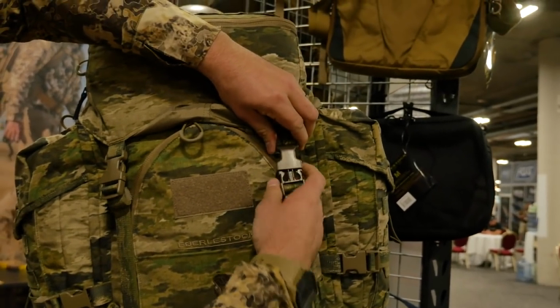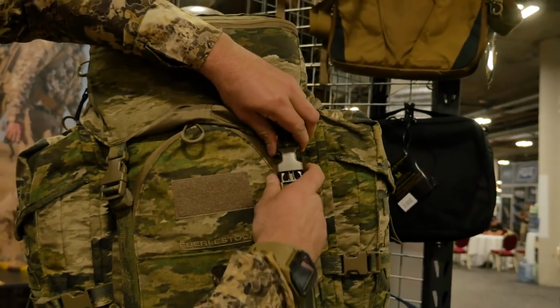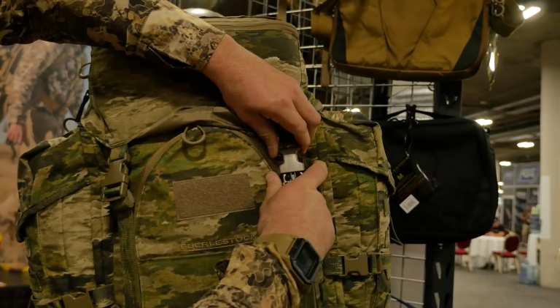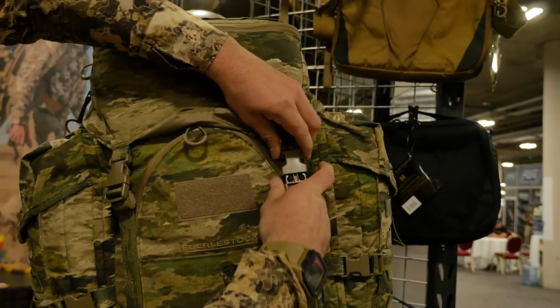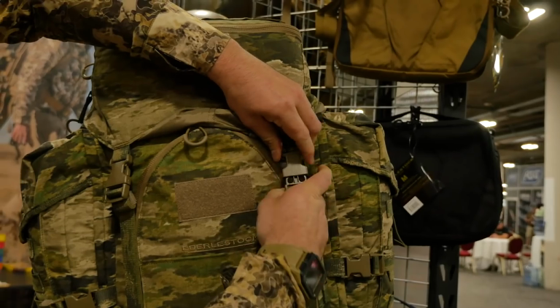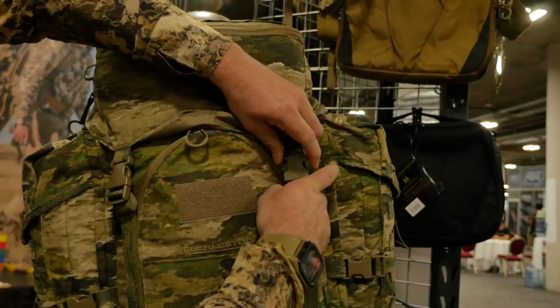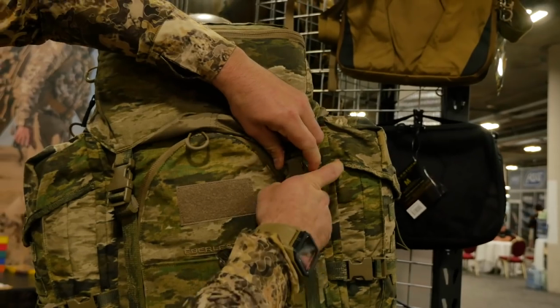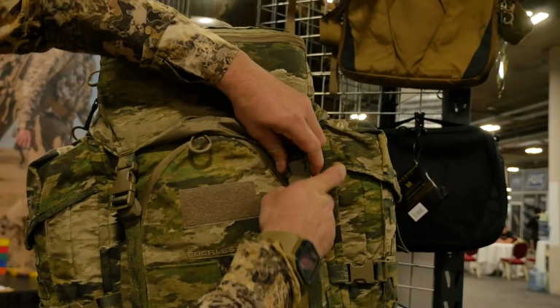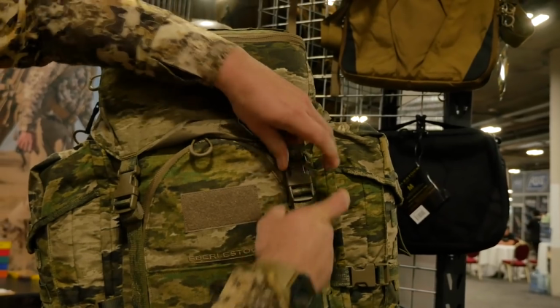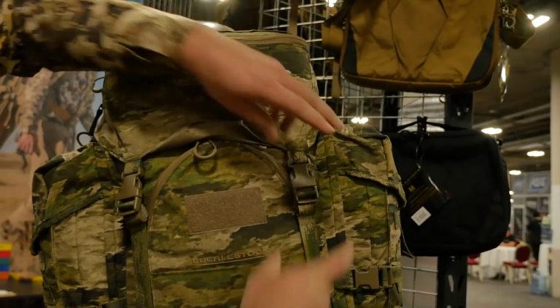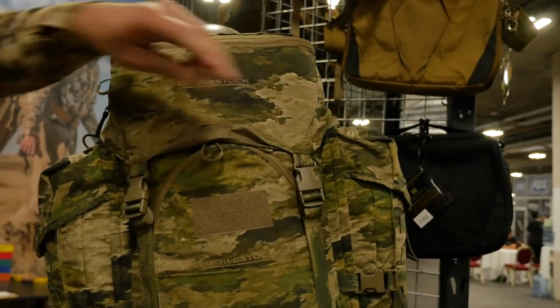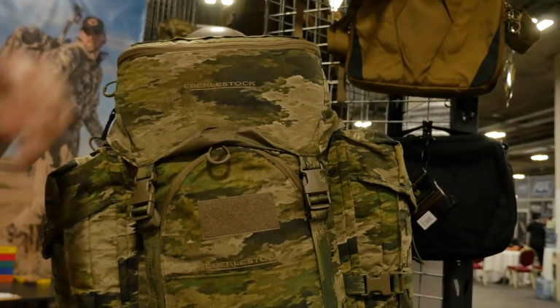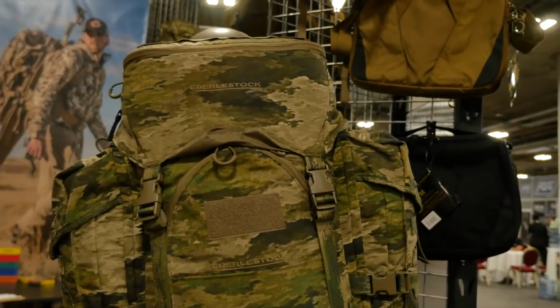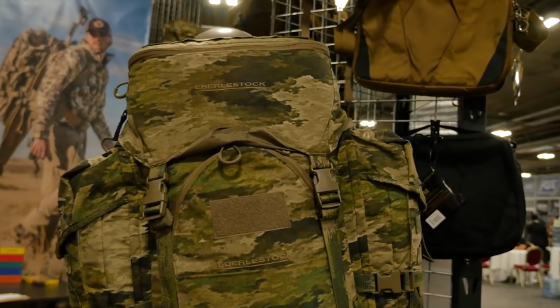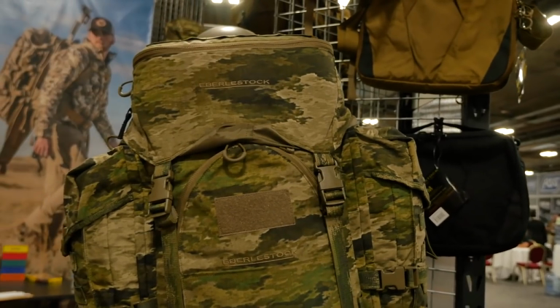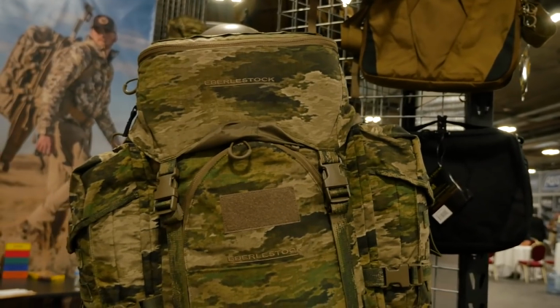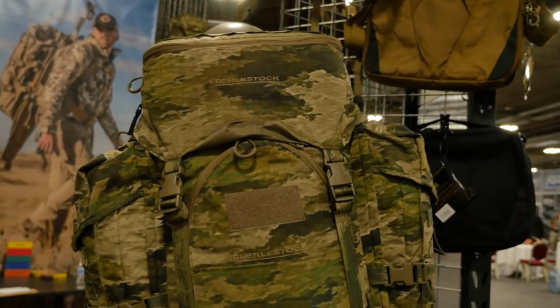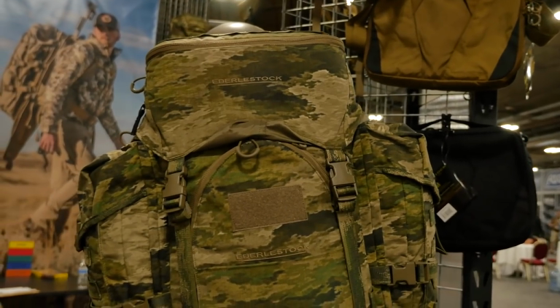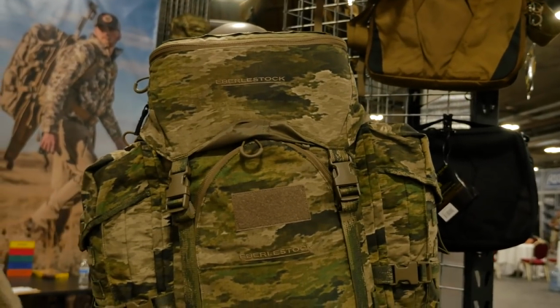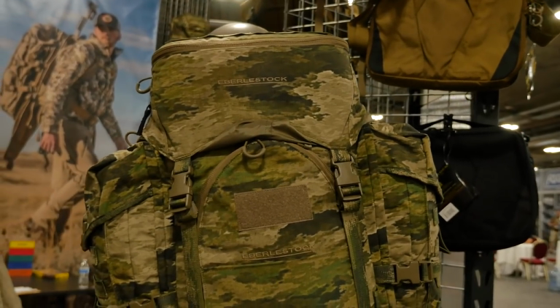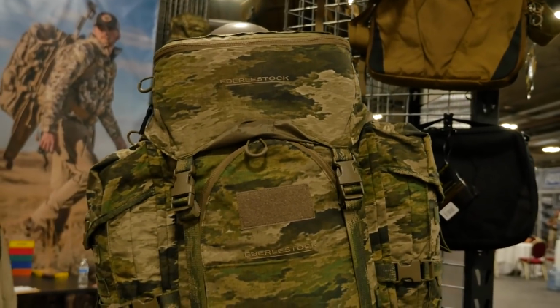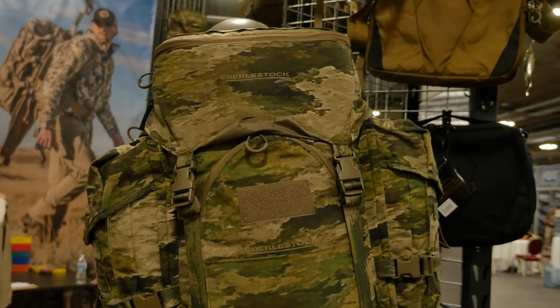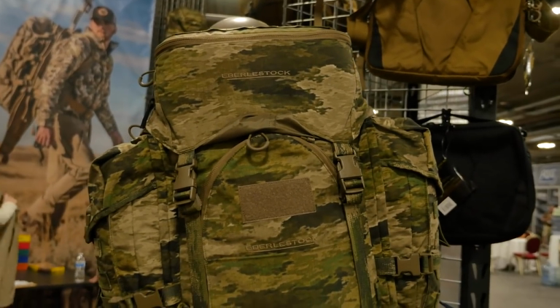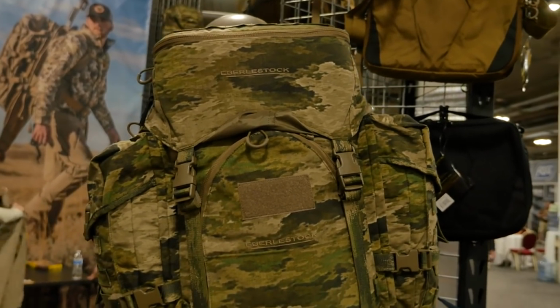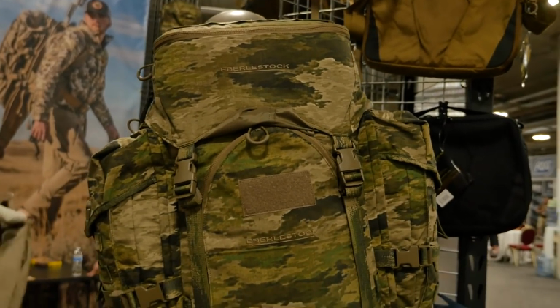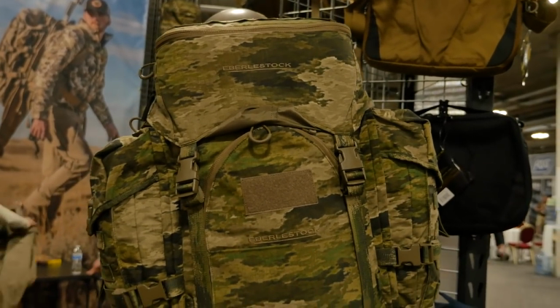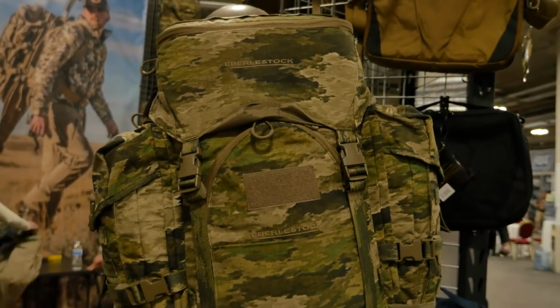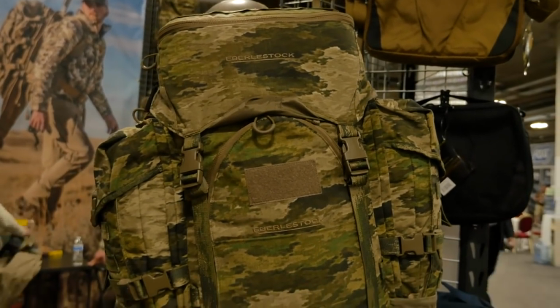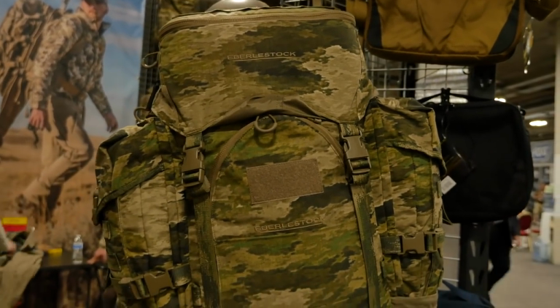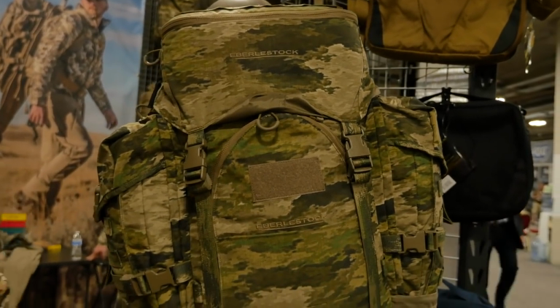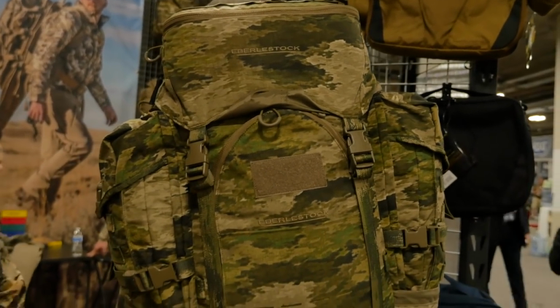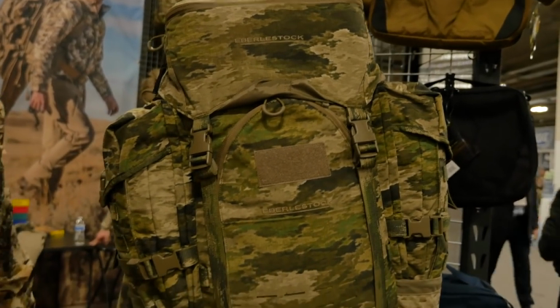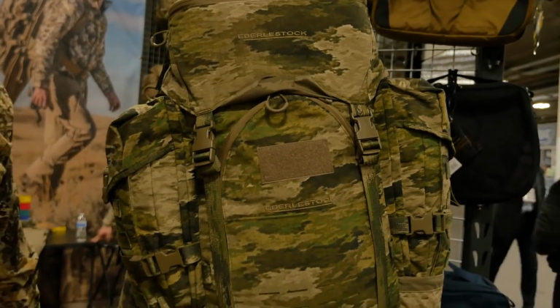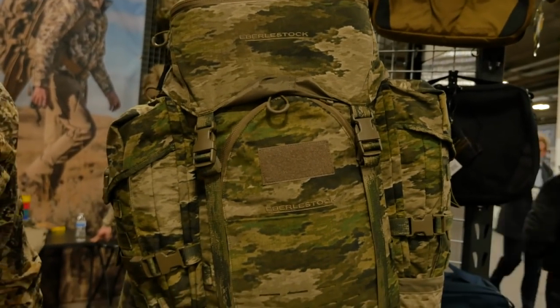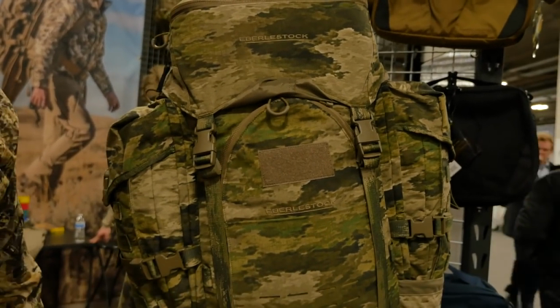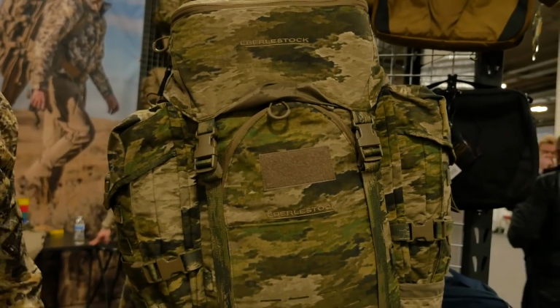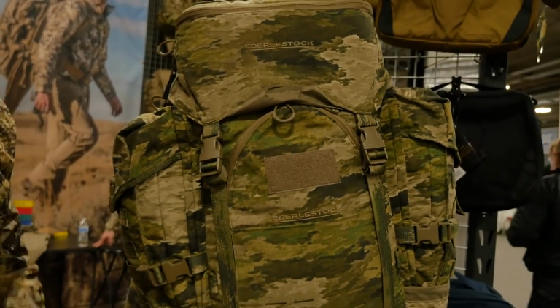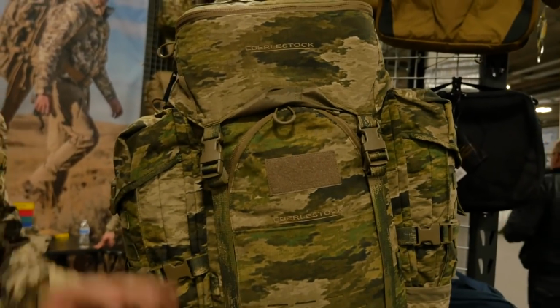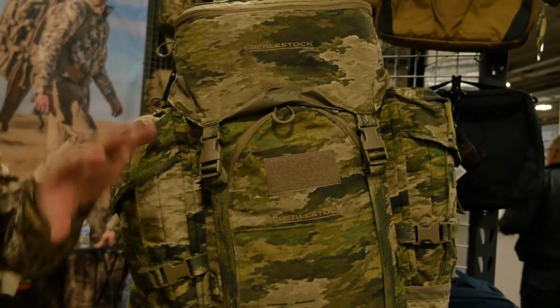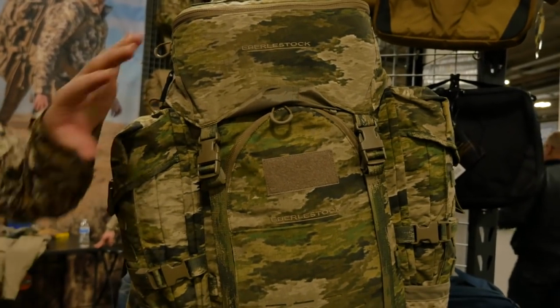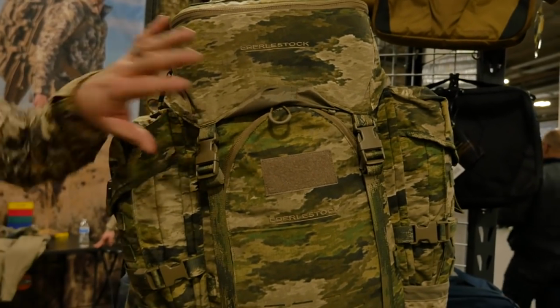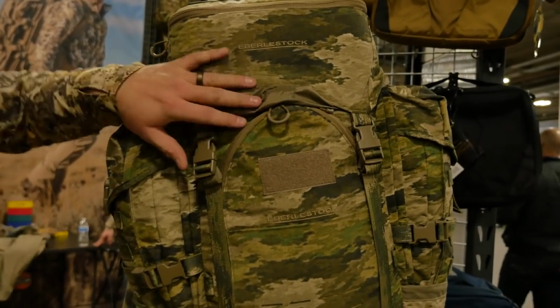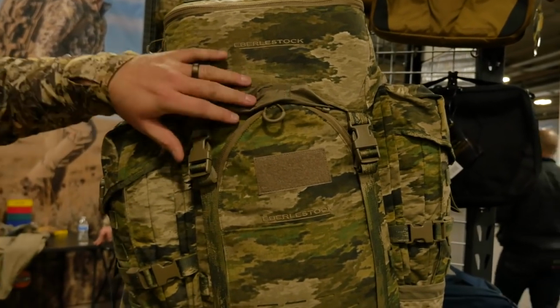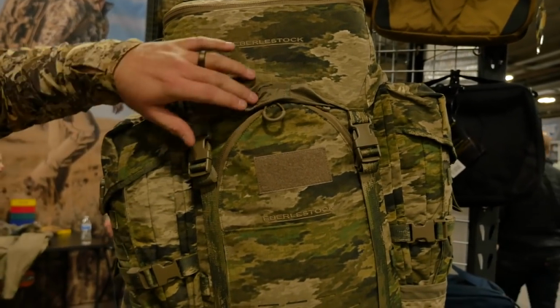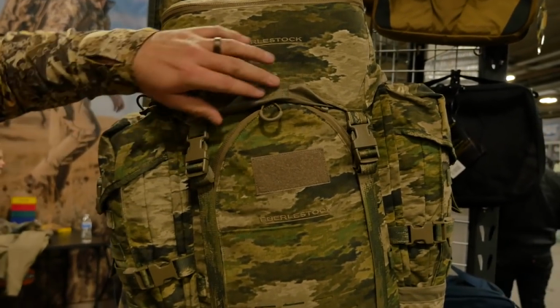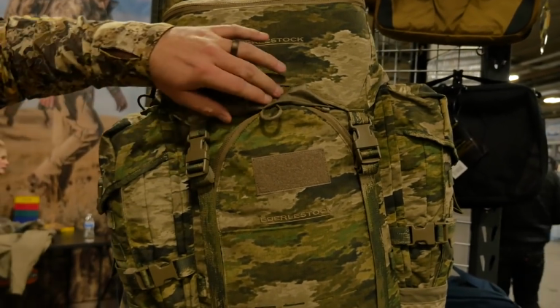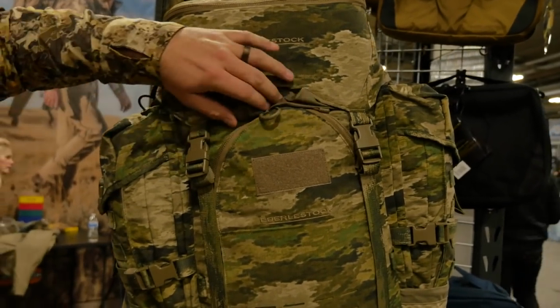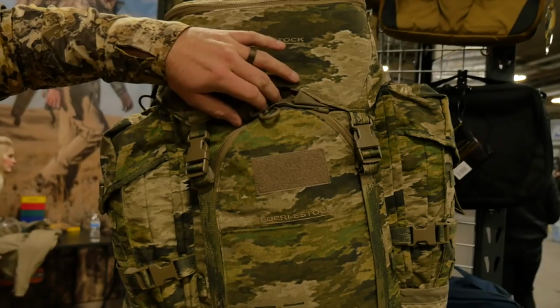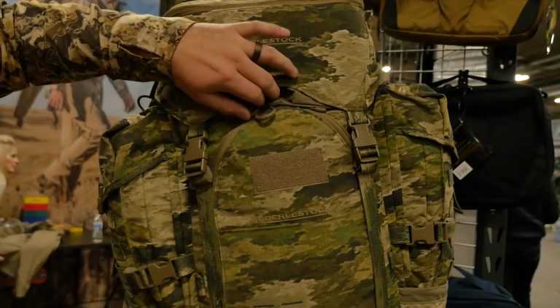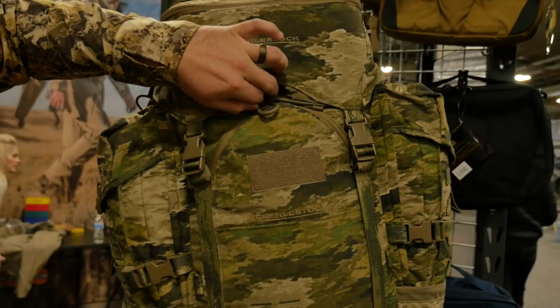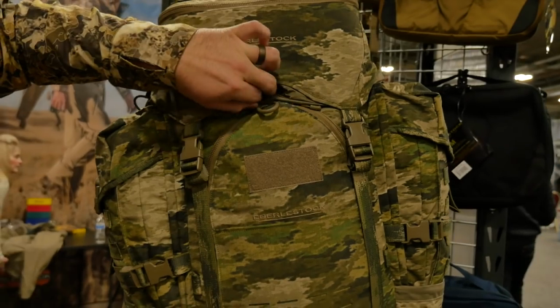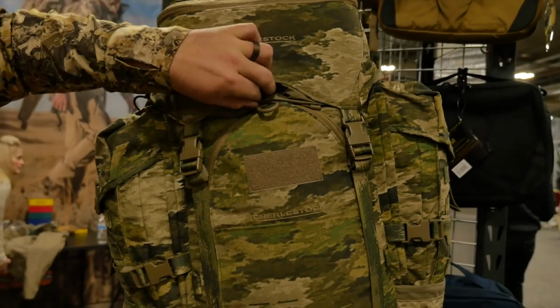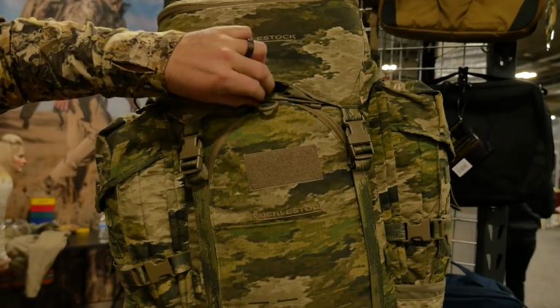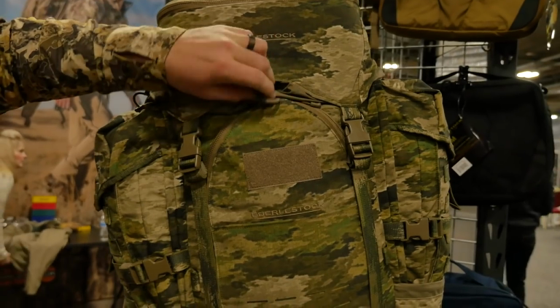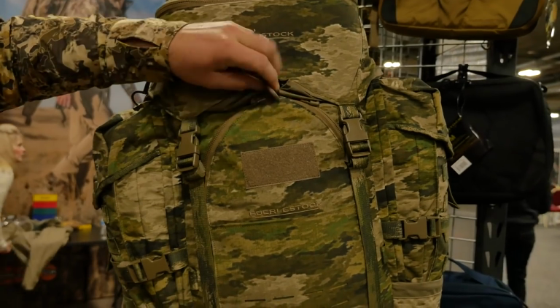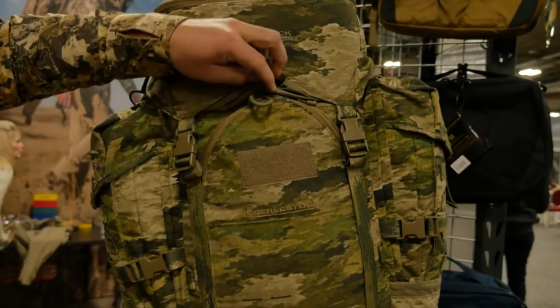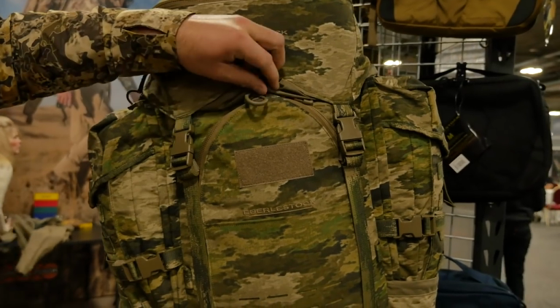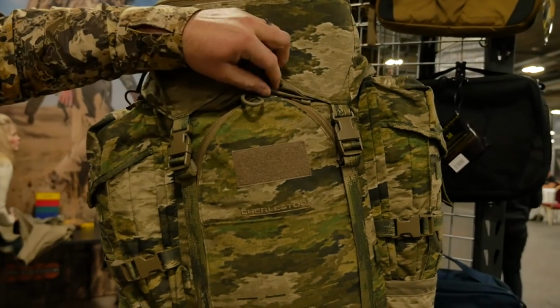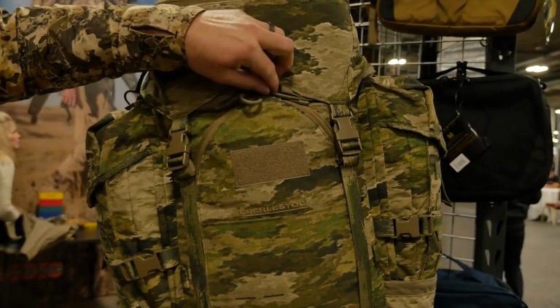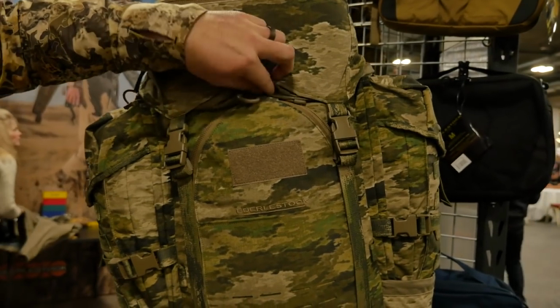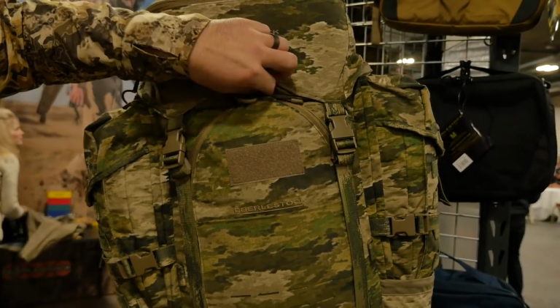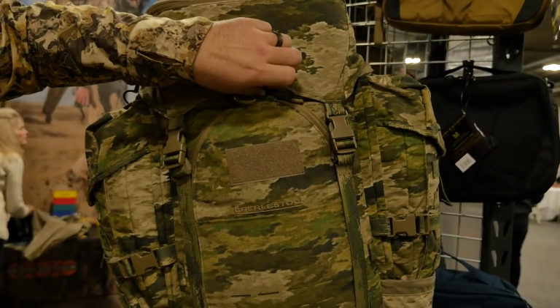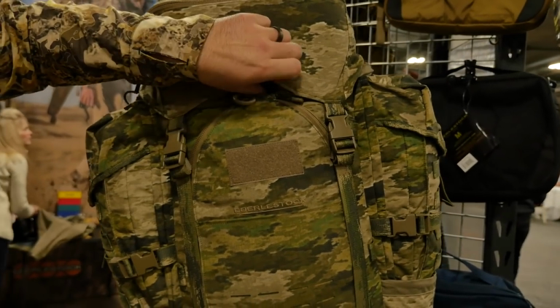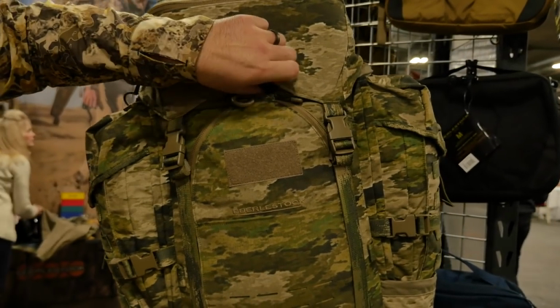The F53 will also be available in our solids, the Atax camo pattern, and multi-camo.